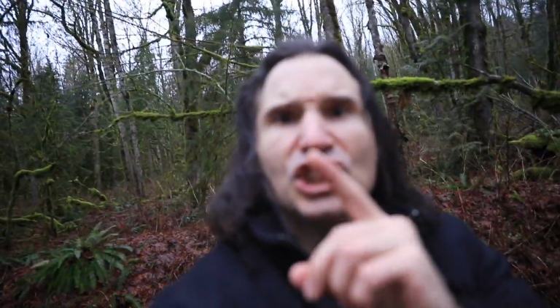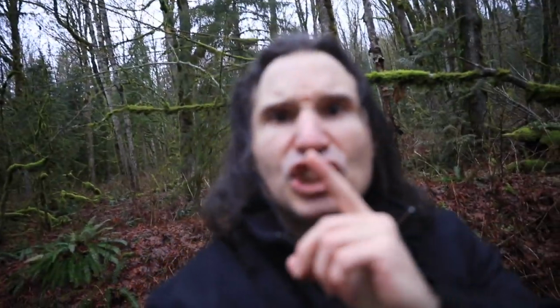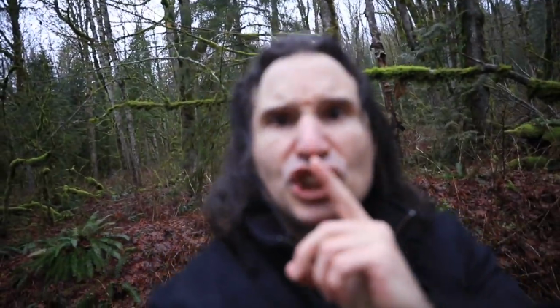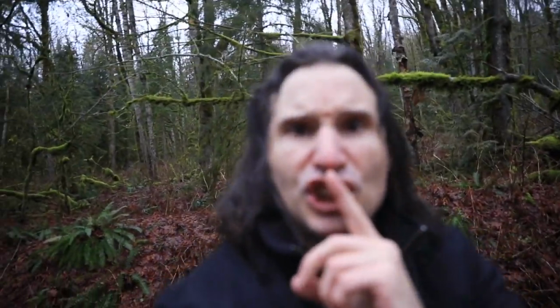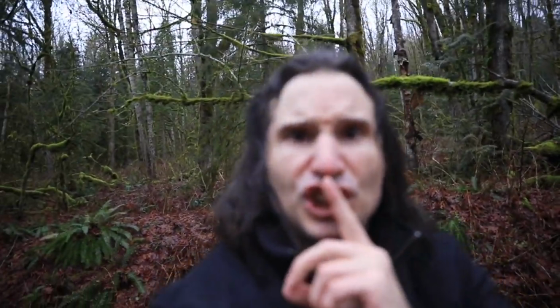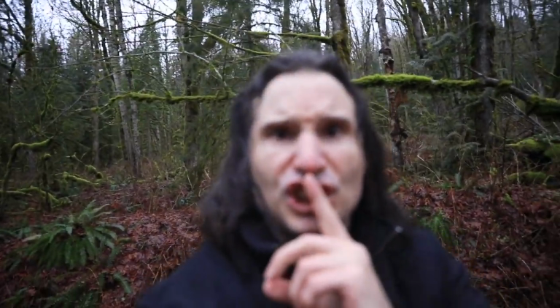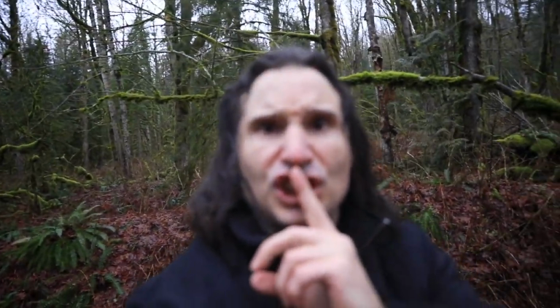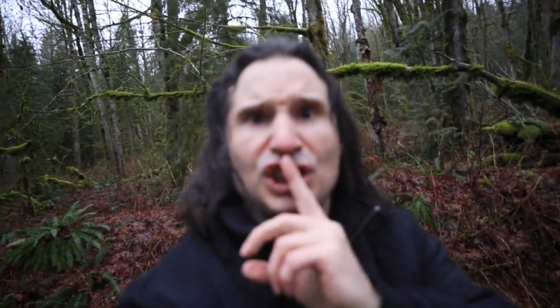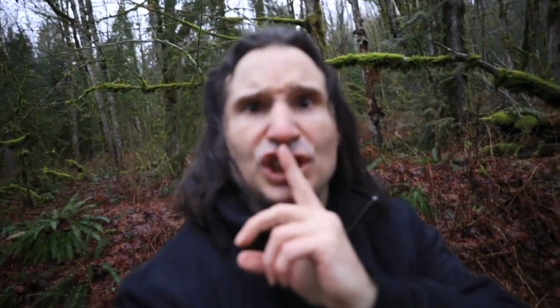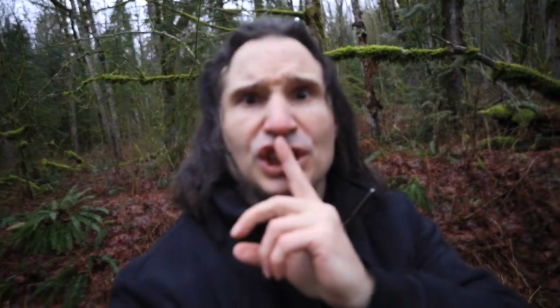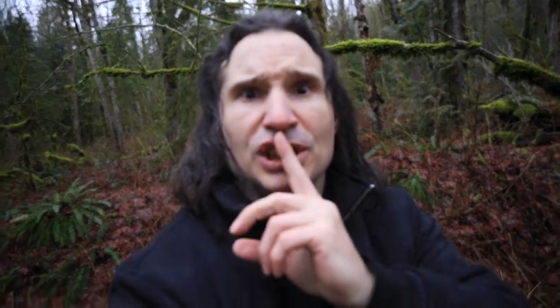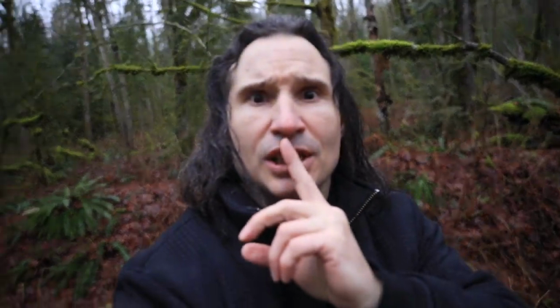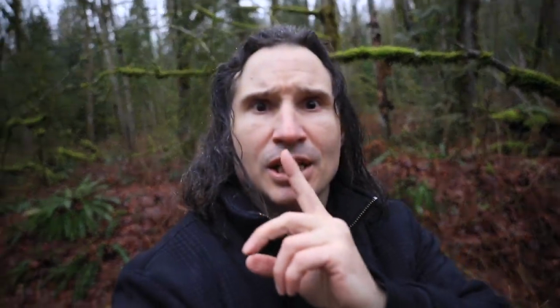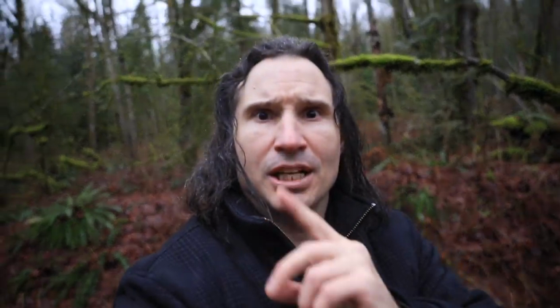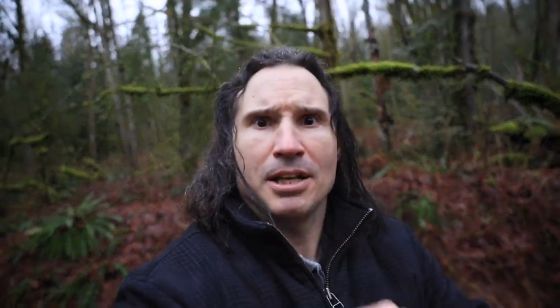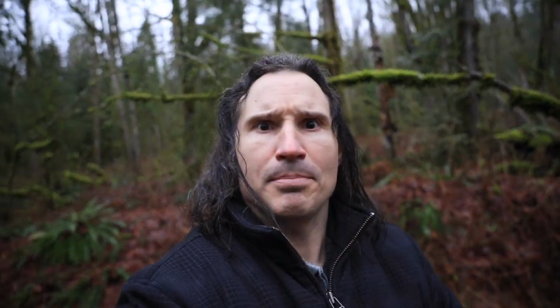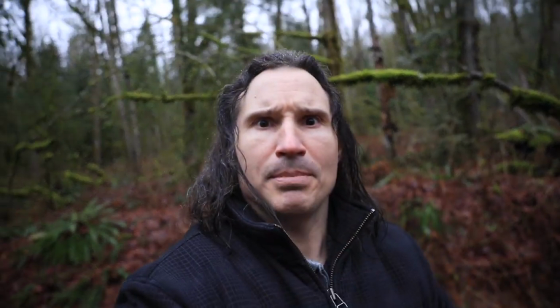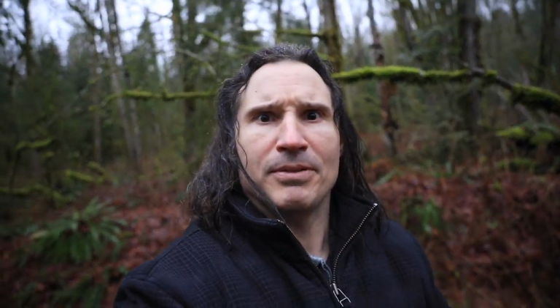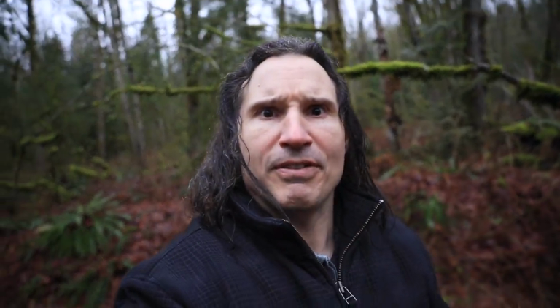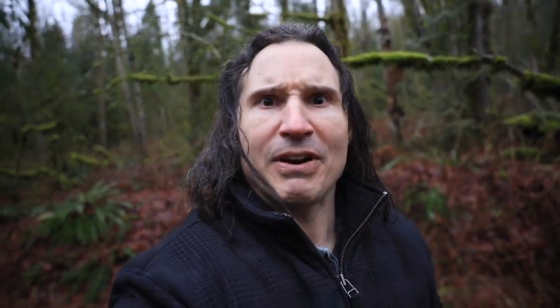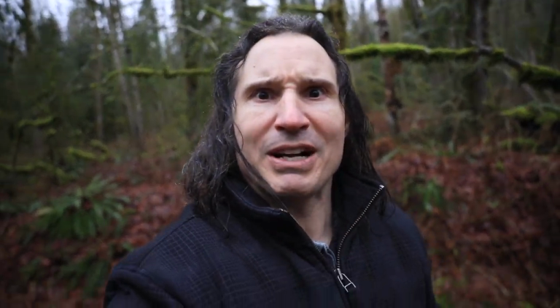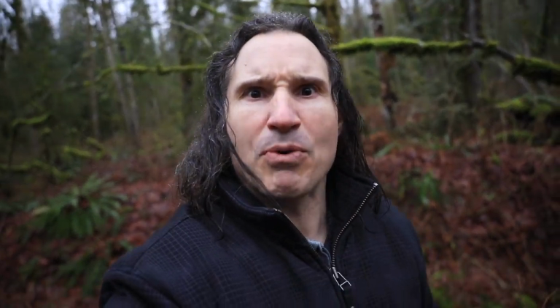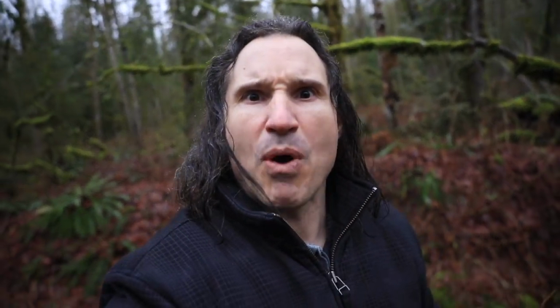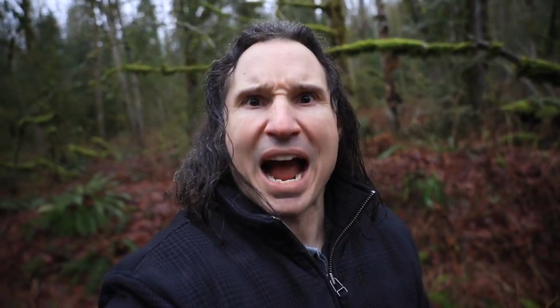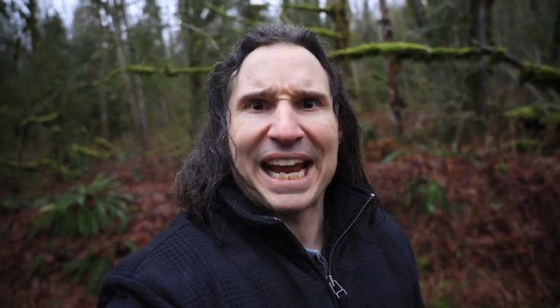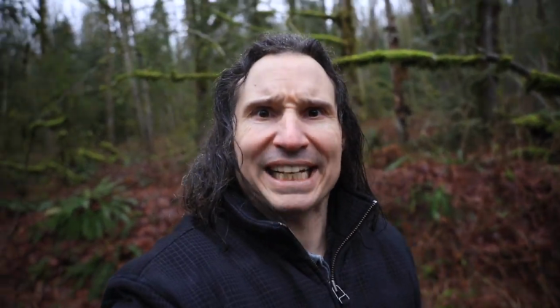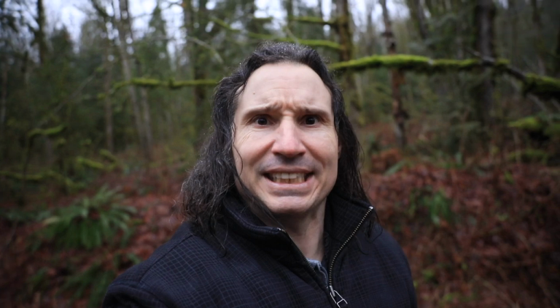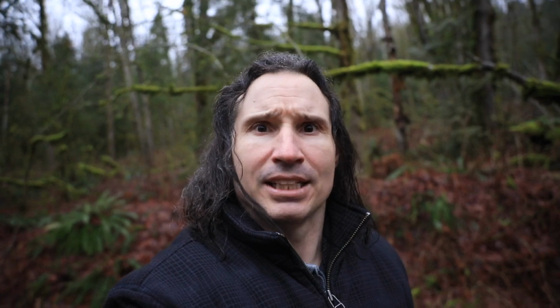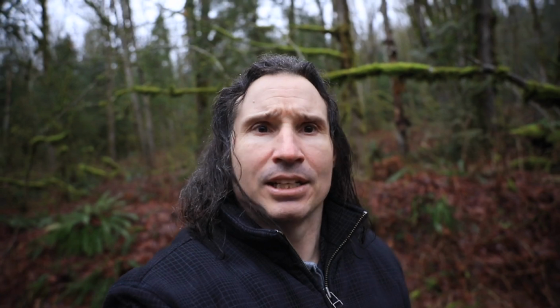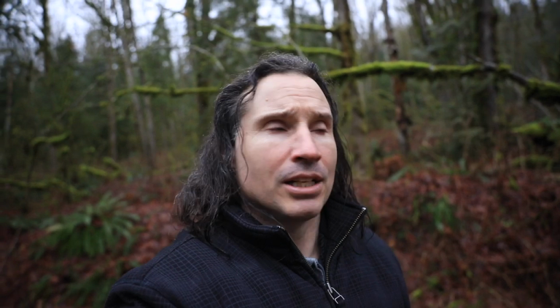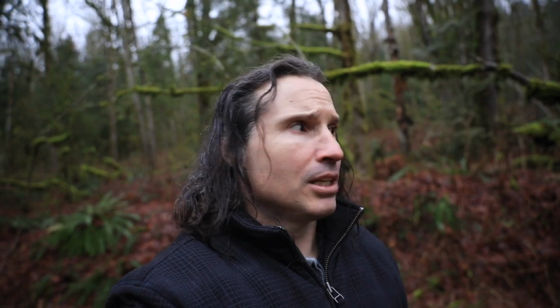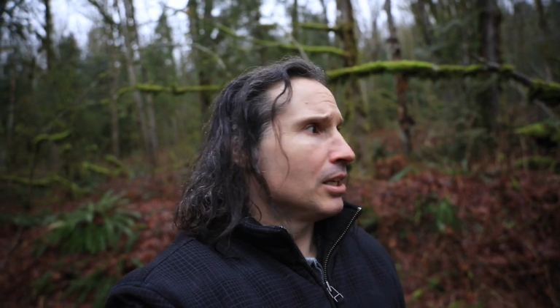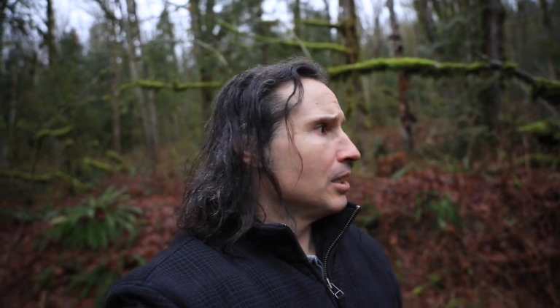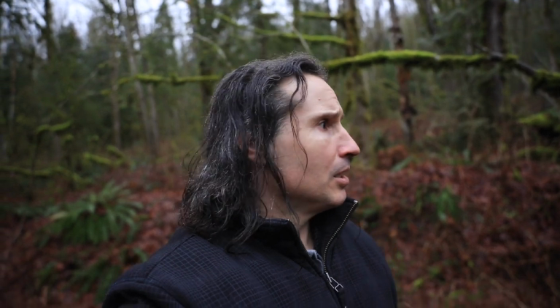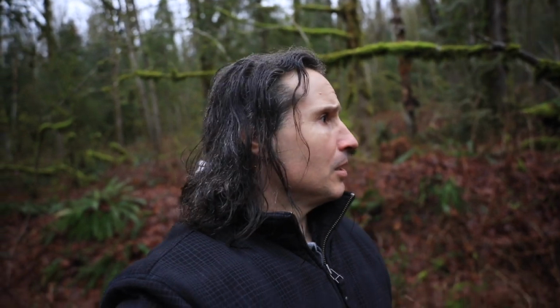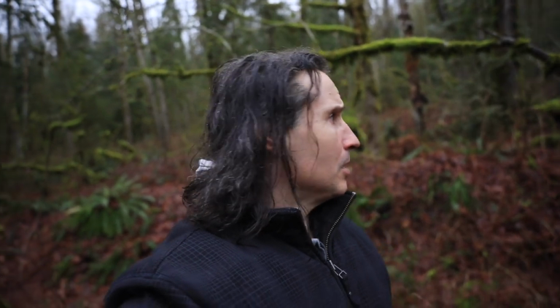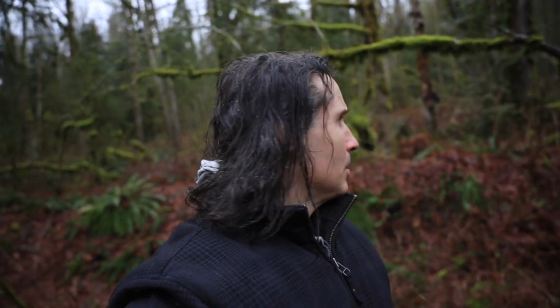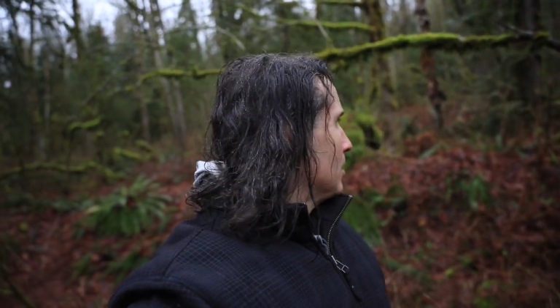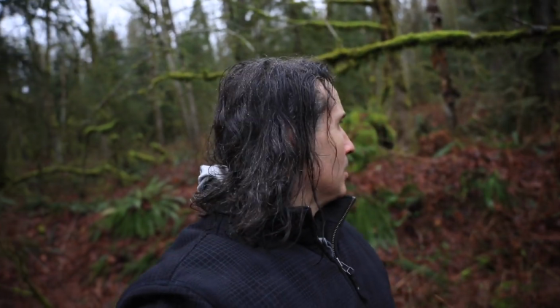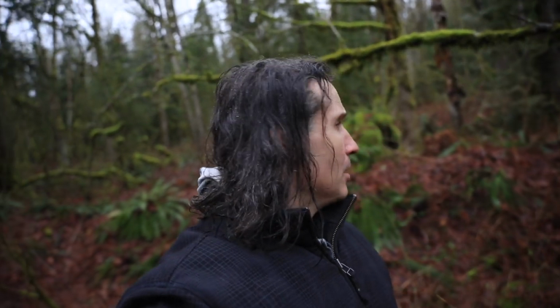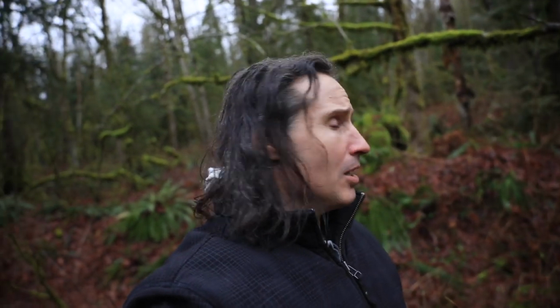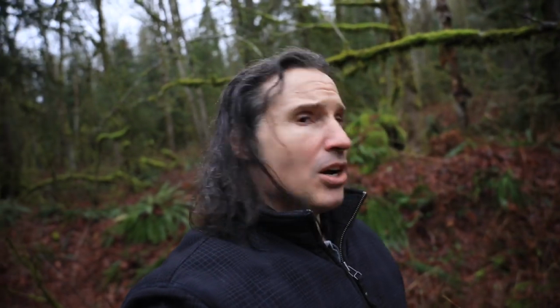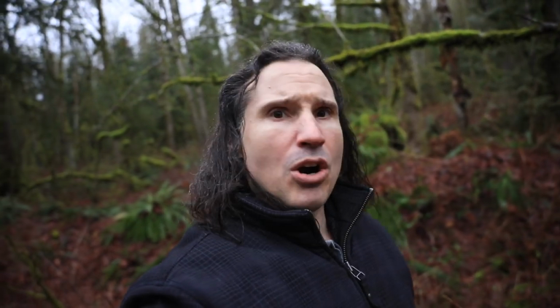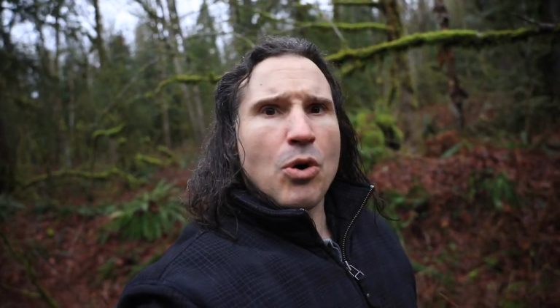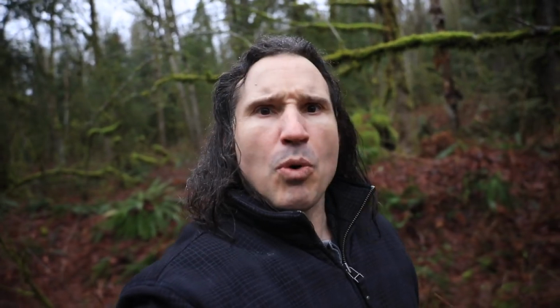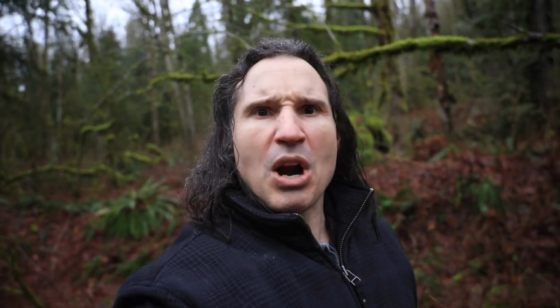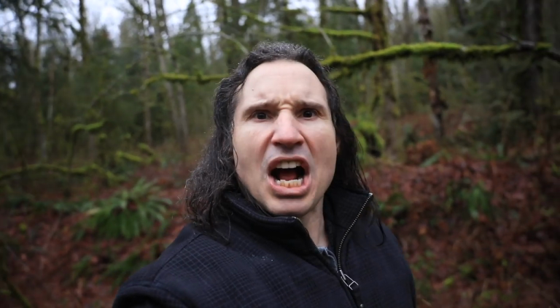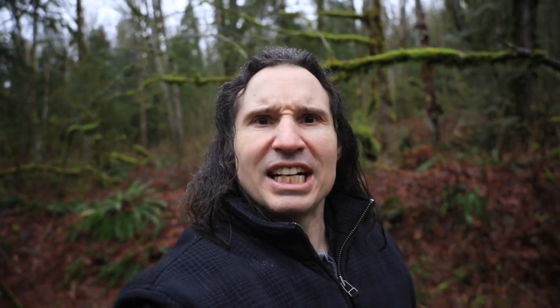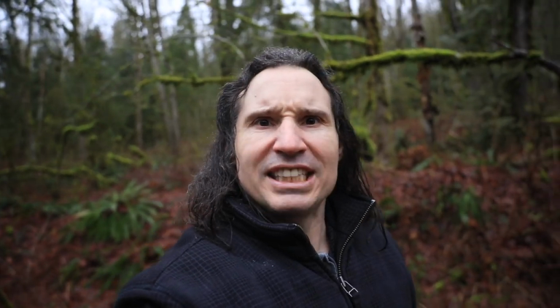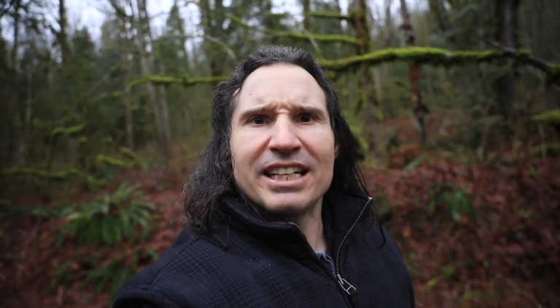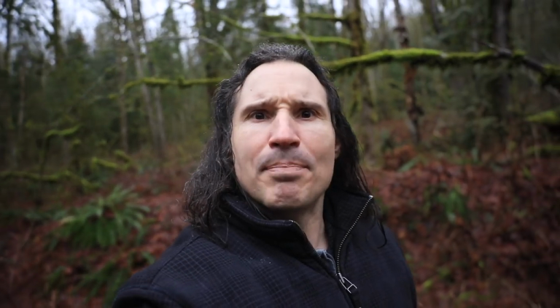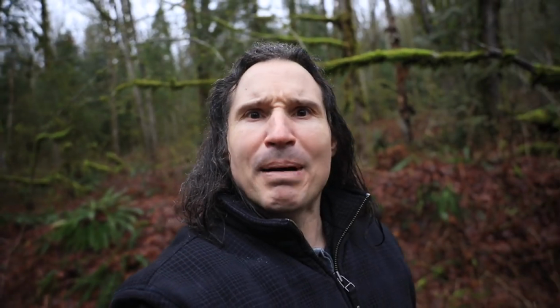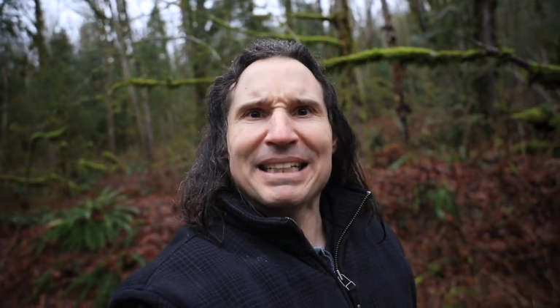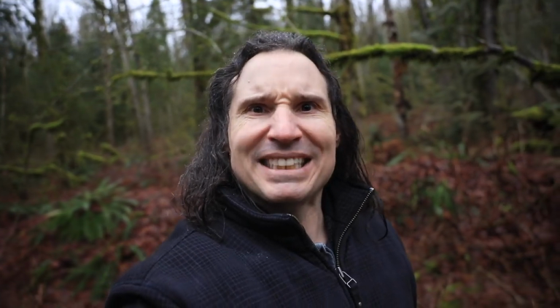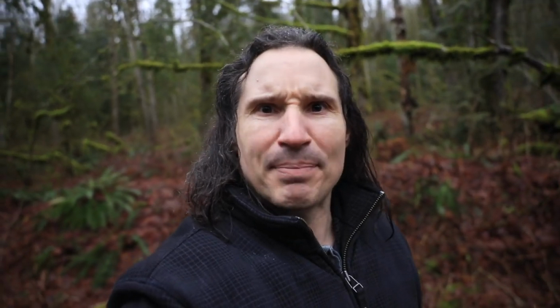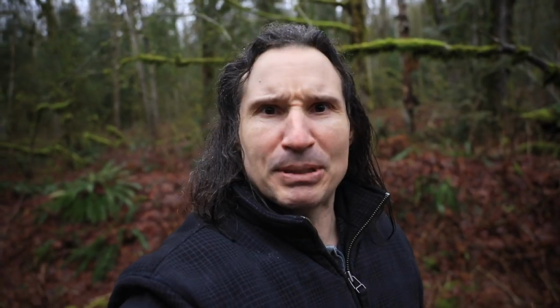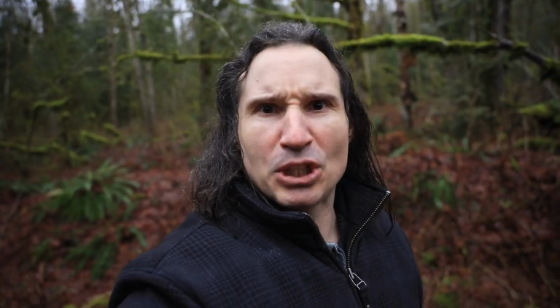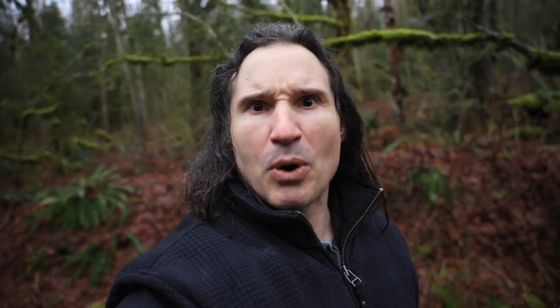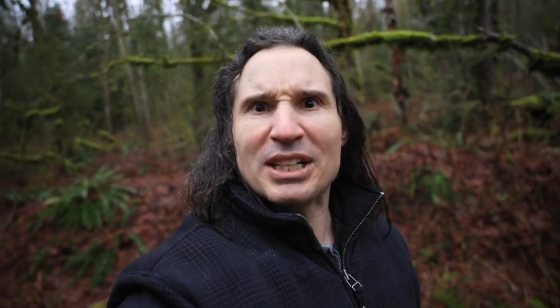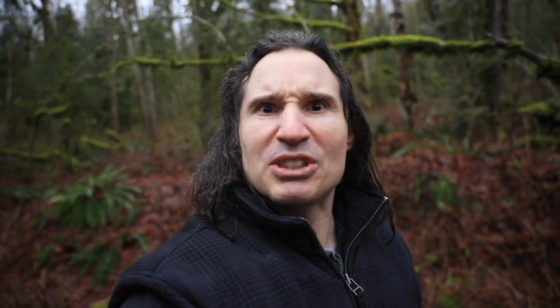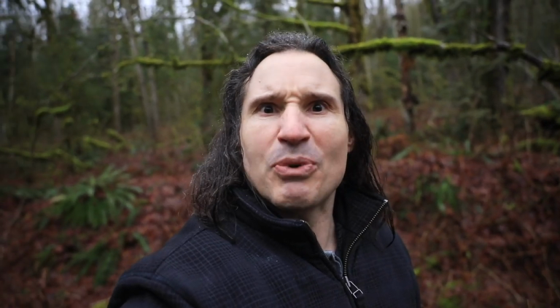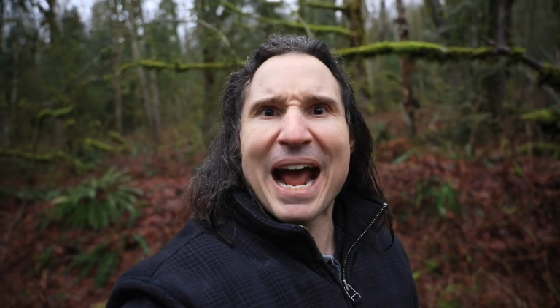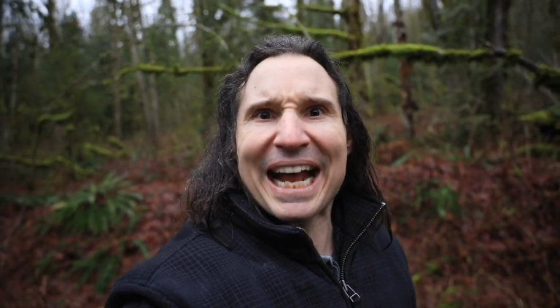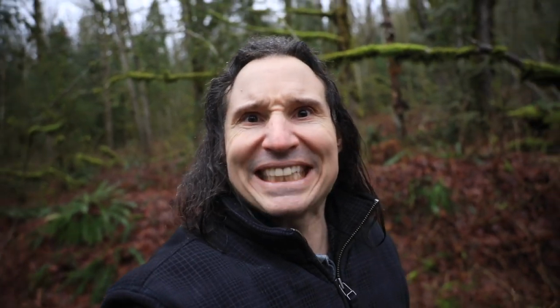Shhh, be very quiet. We're hunting at Bicepatoris Rex.